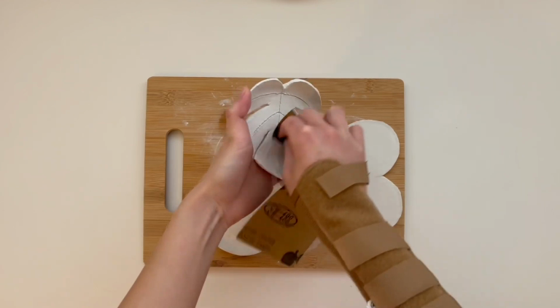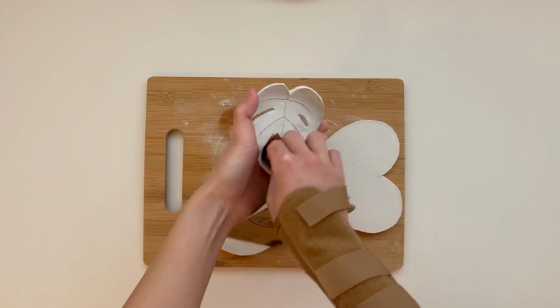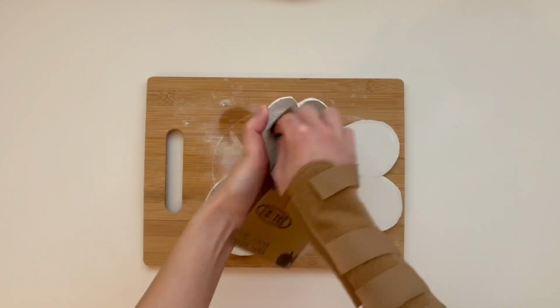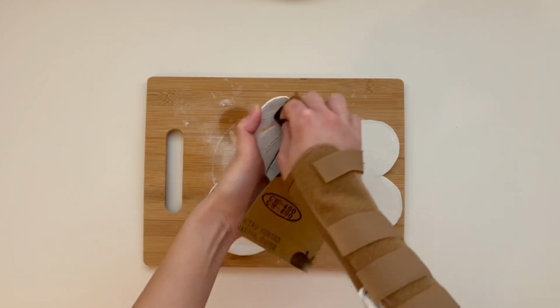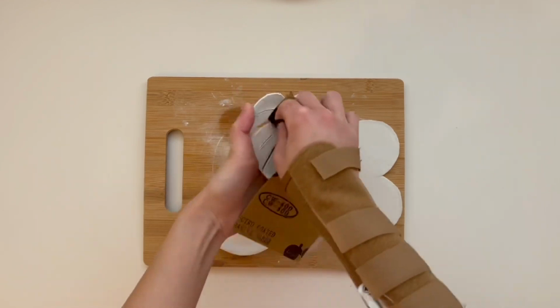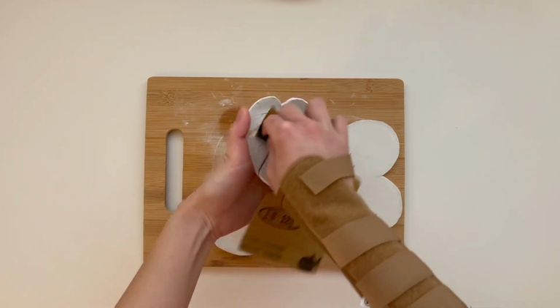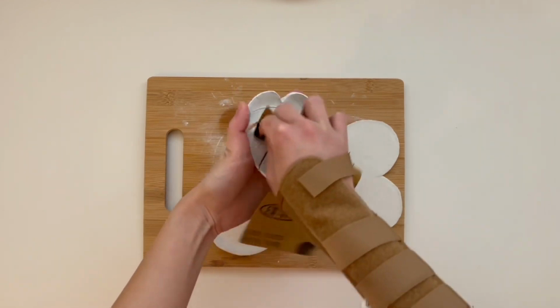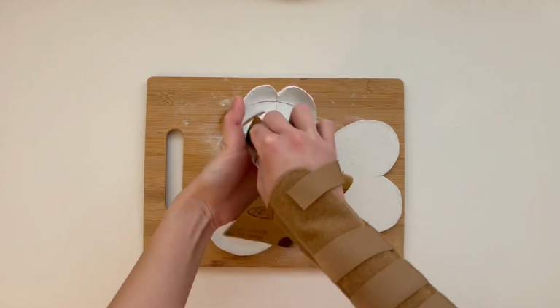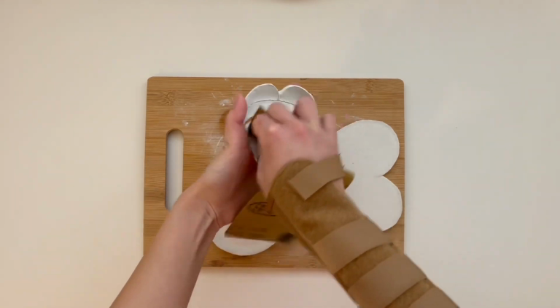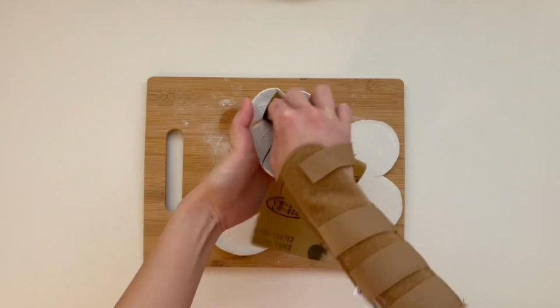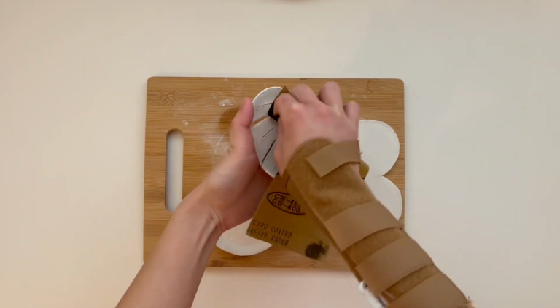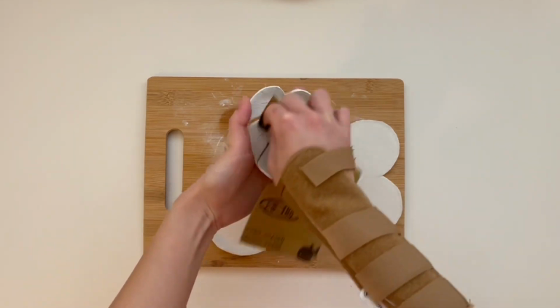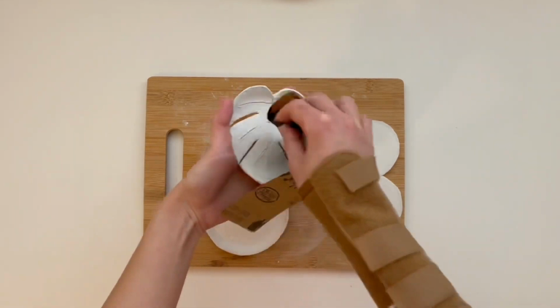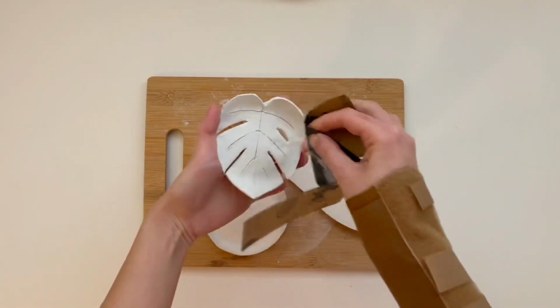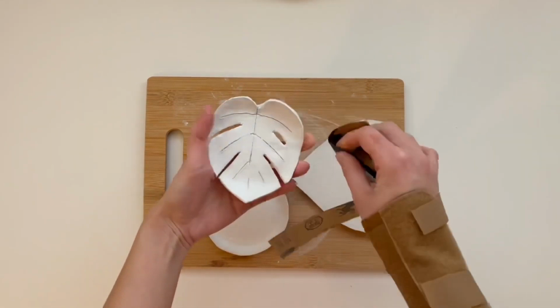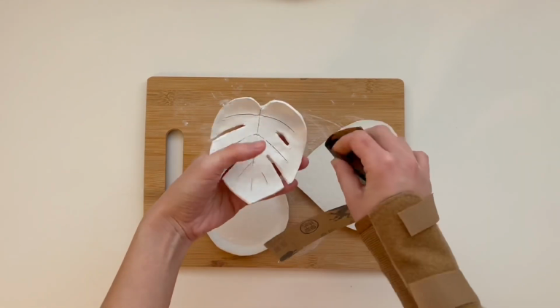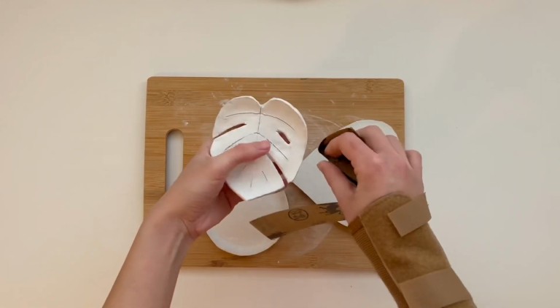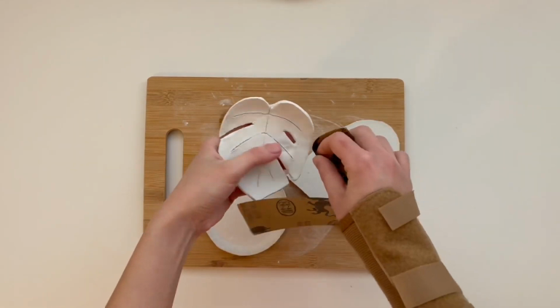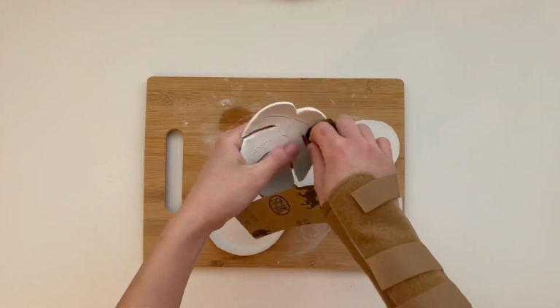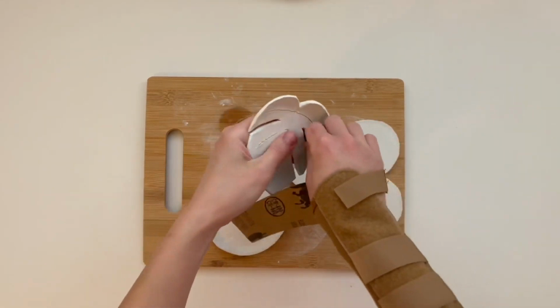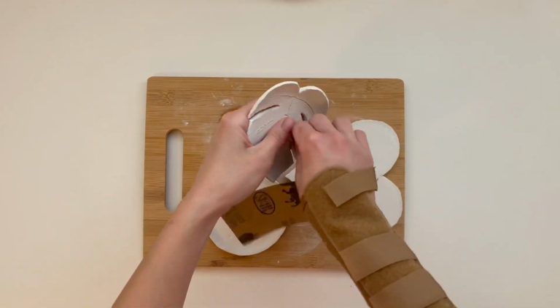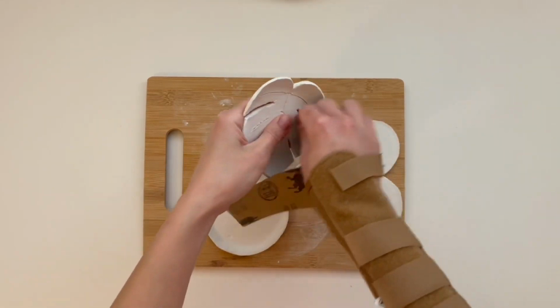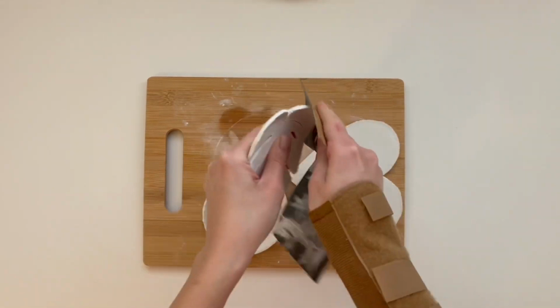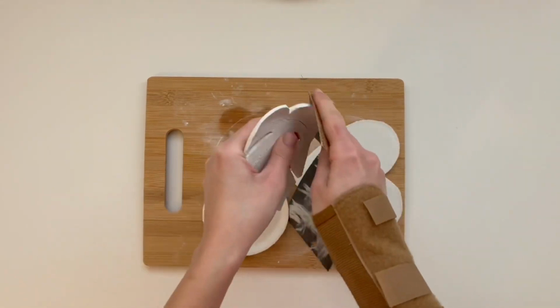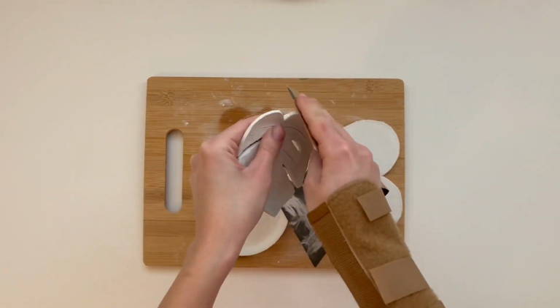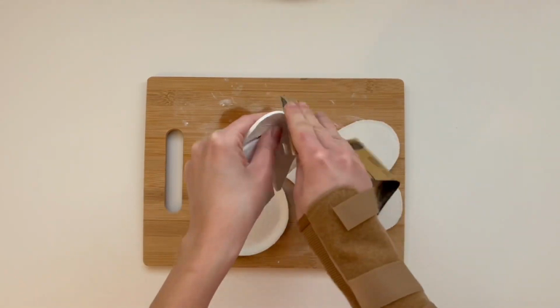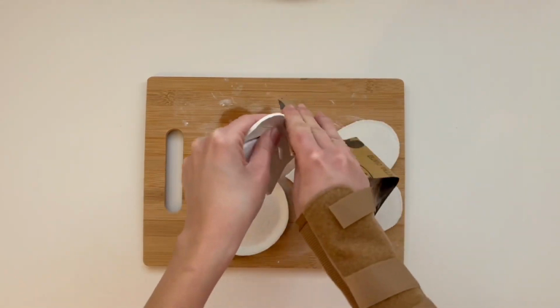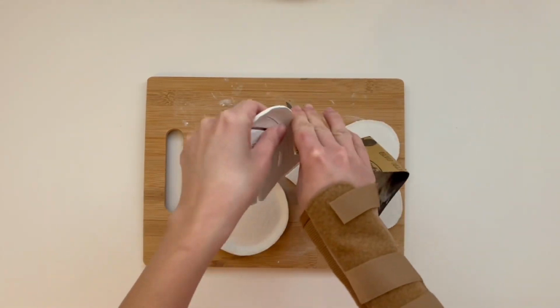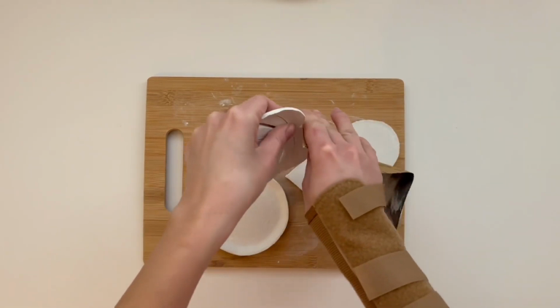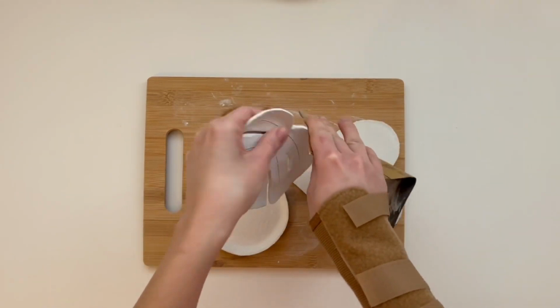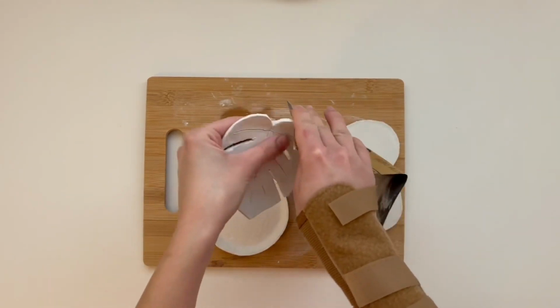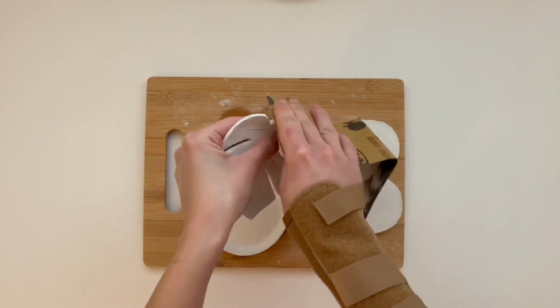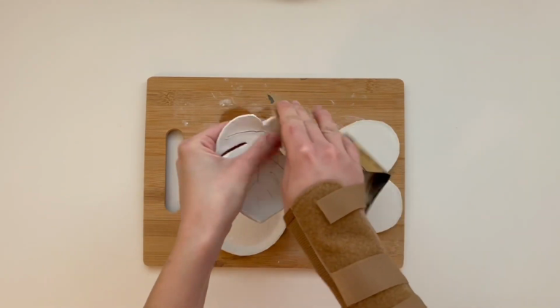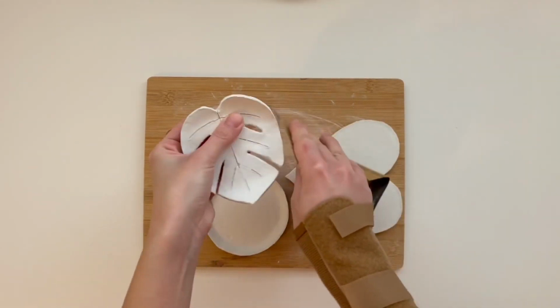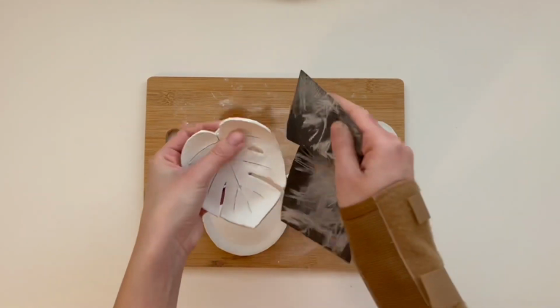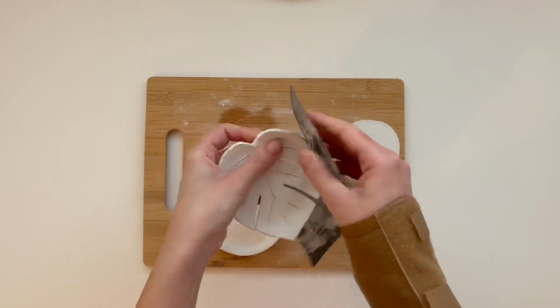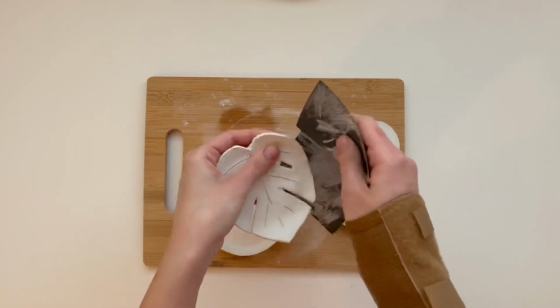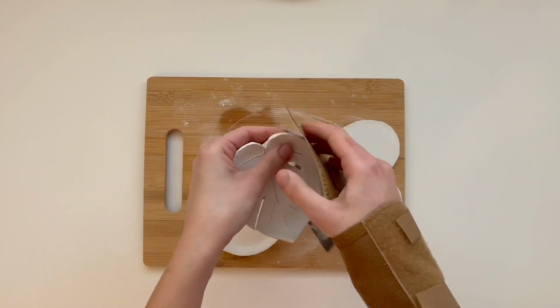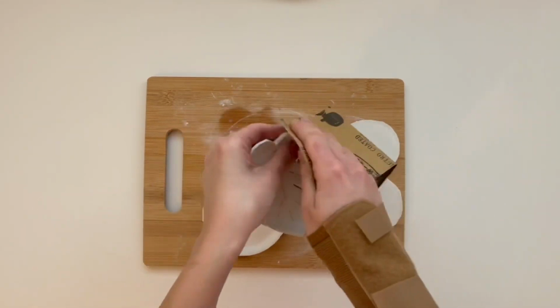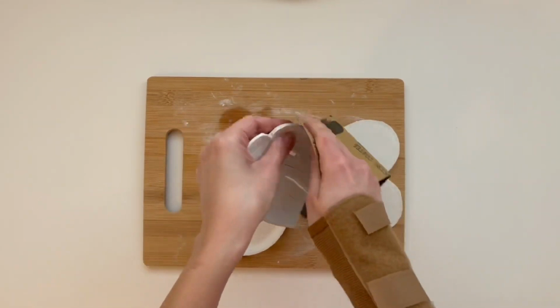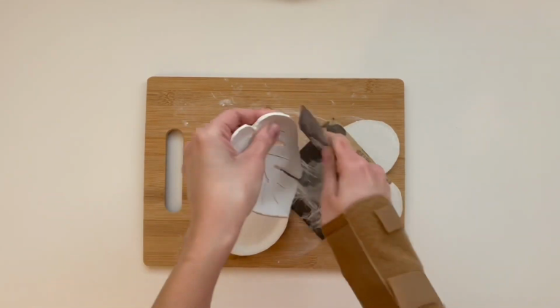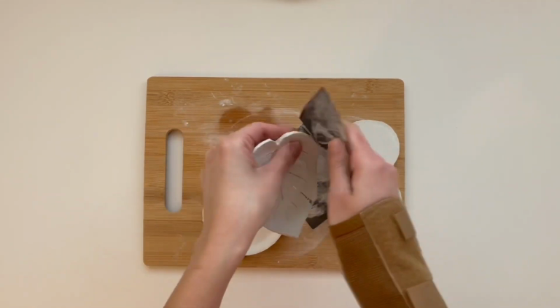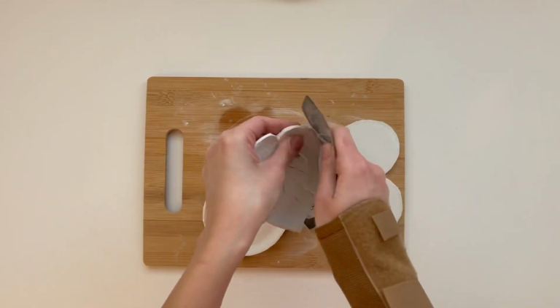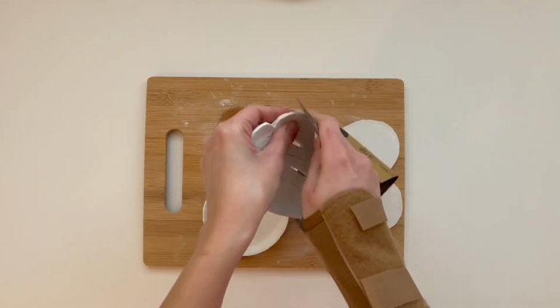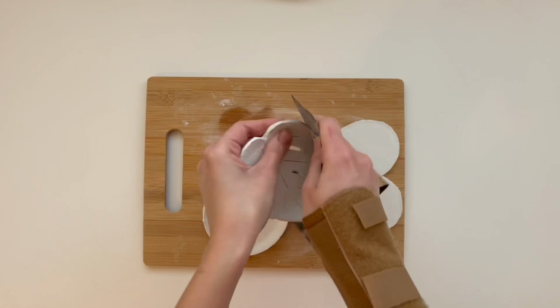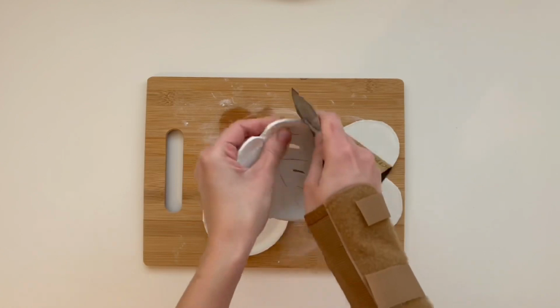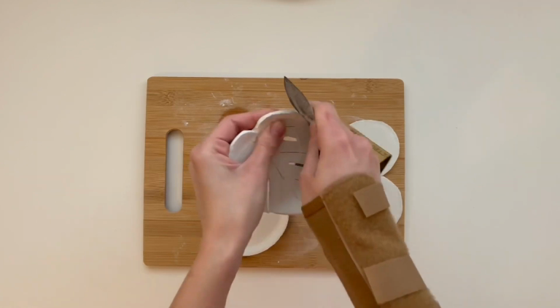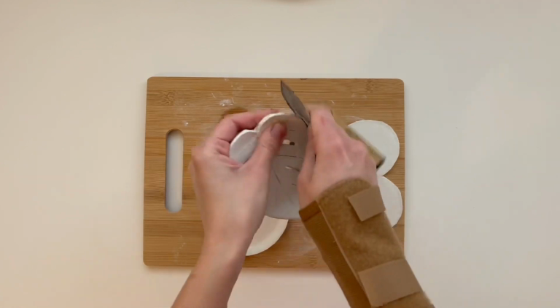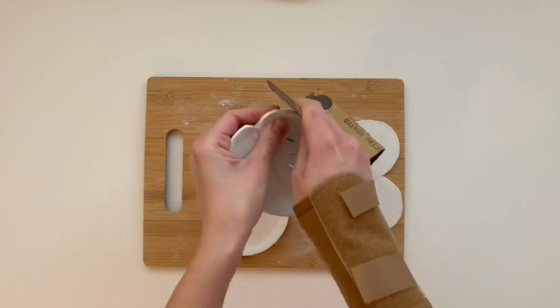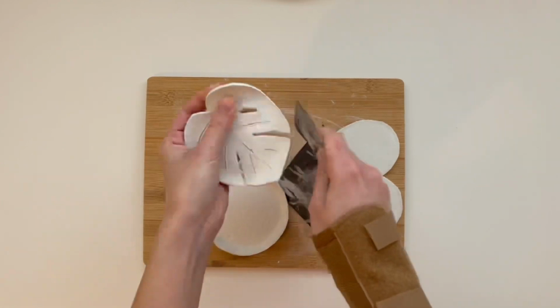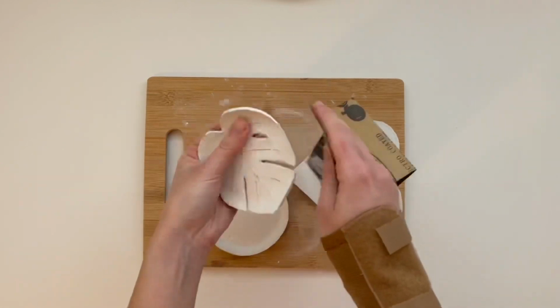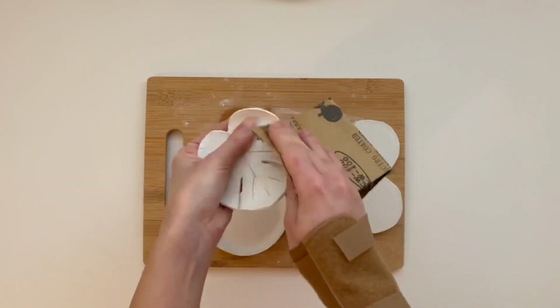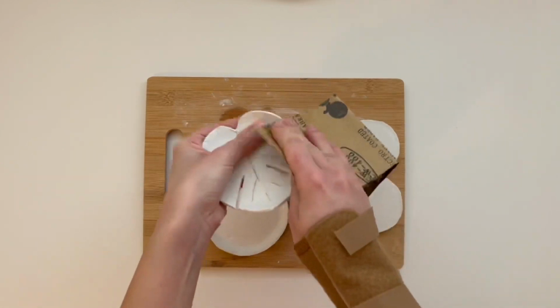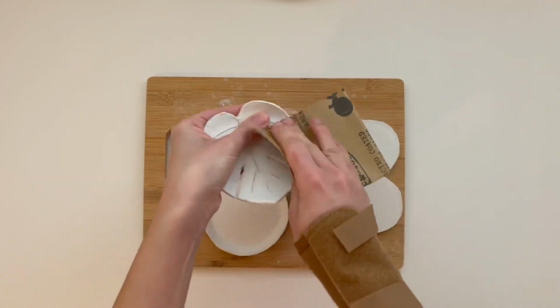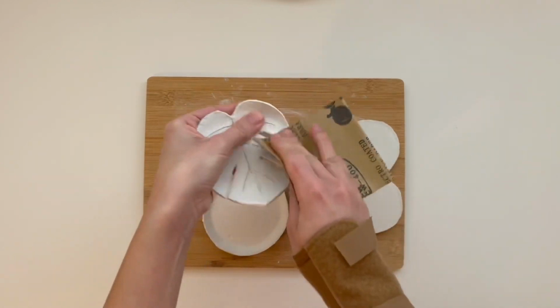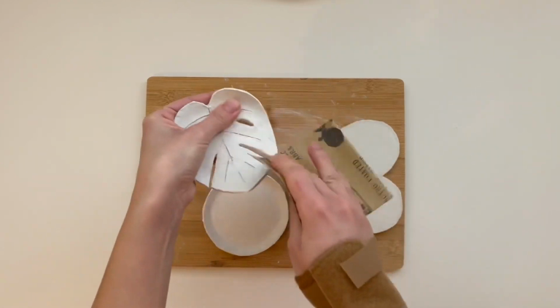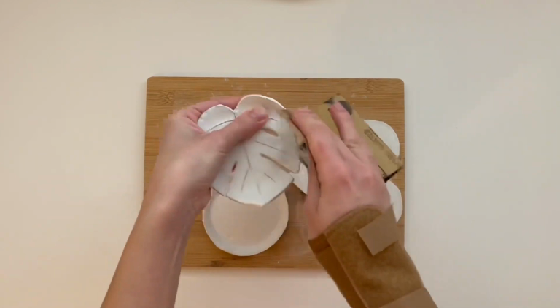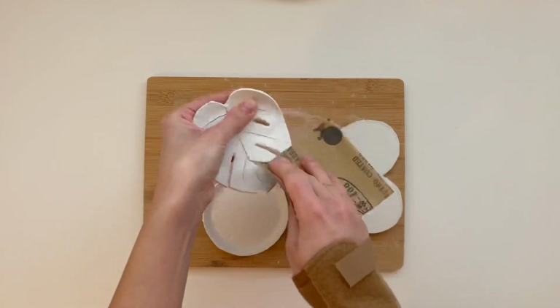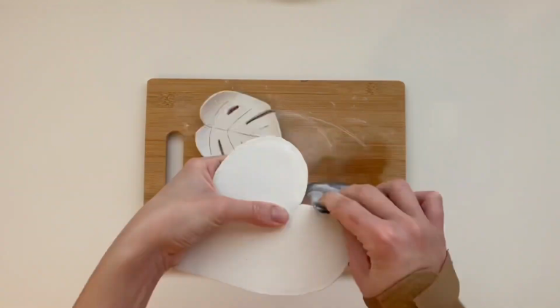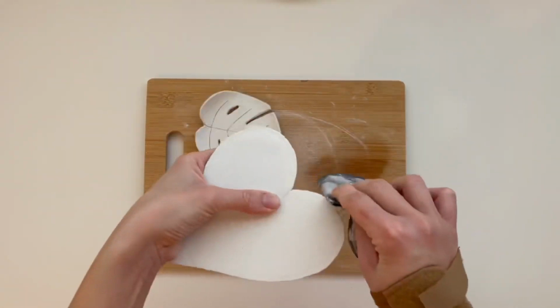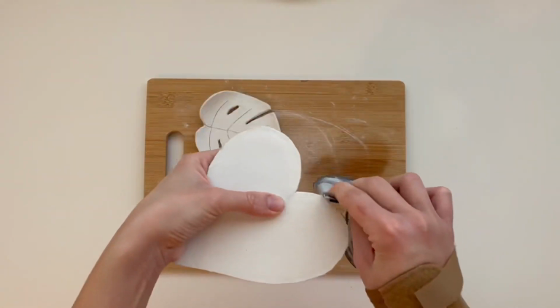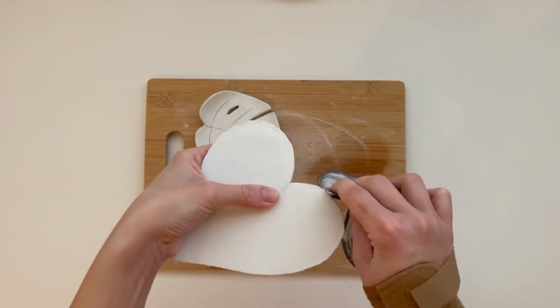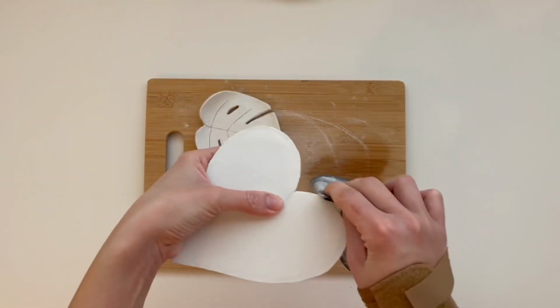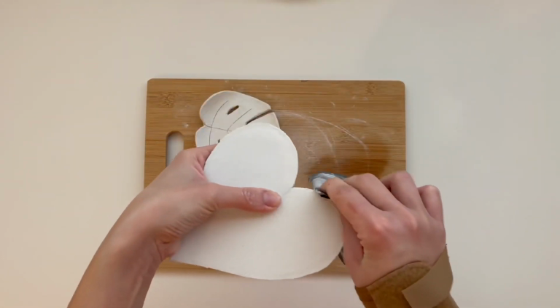Once dry, I used sandpaper to fix rough edges and afterwards wiped off the dust with soft tissues.